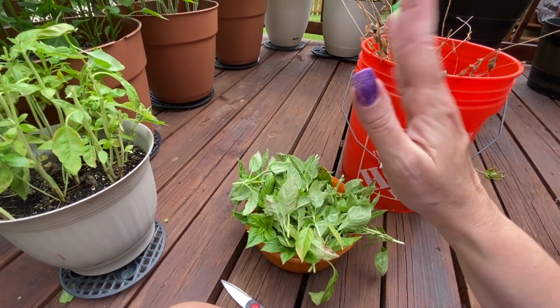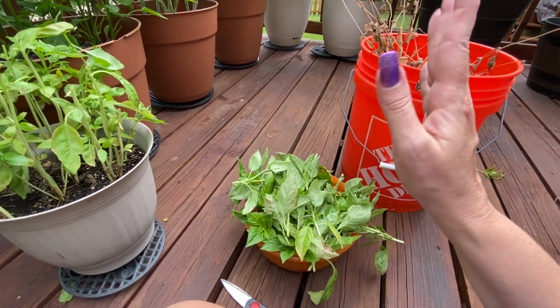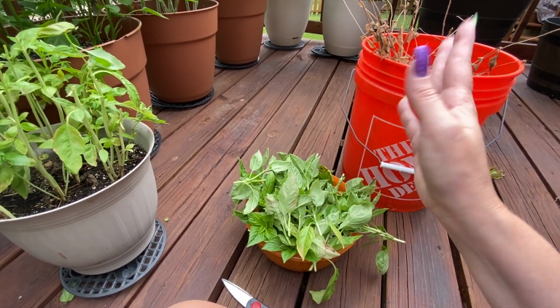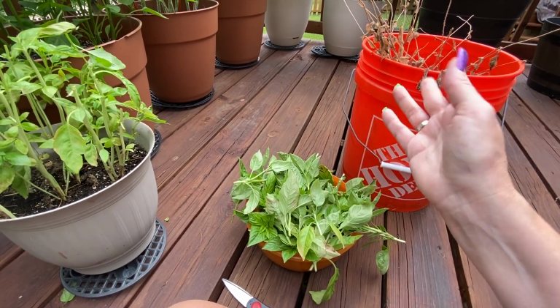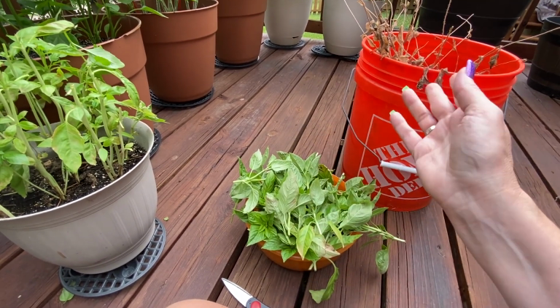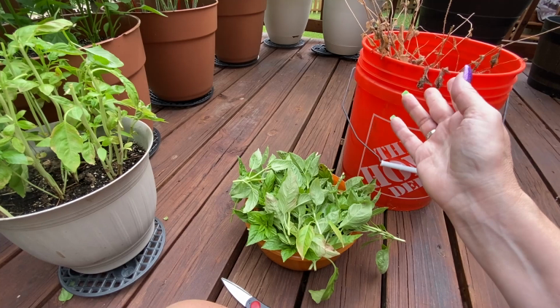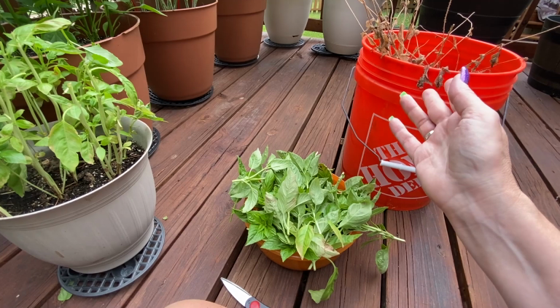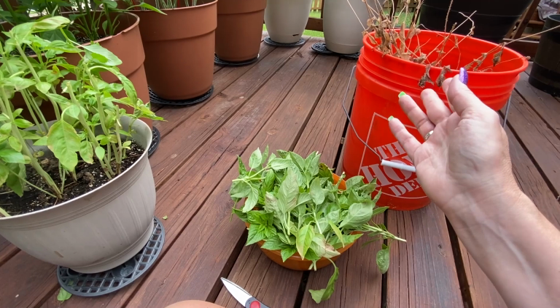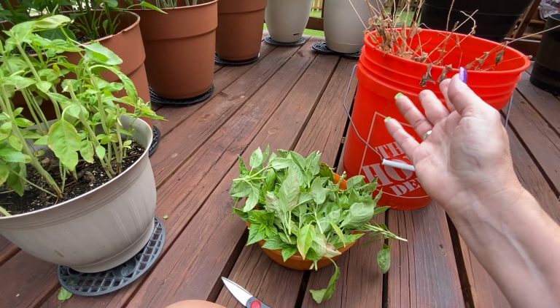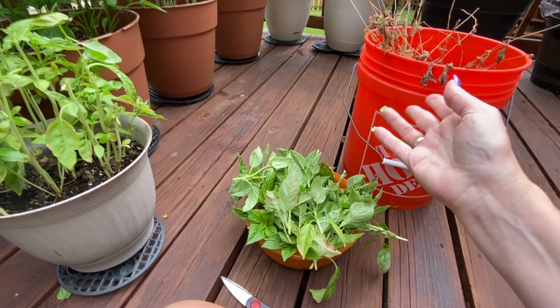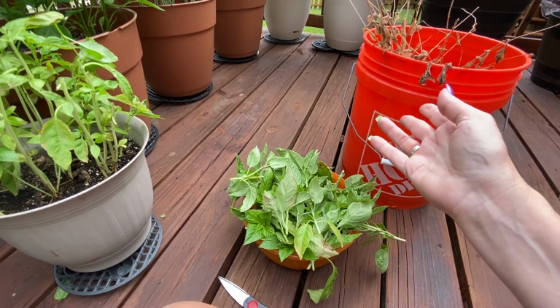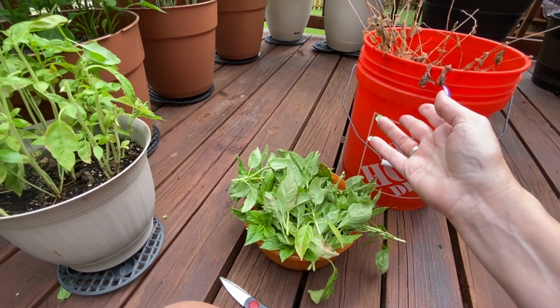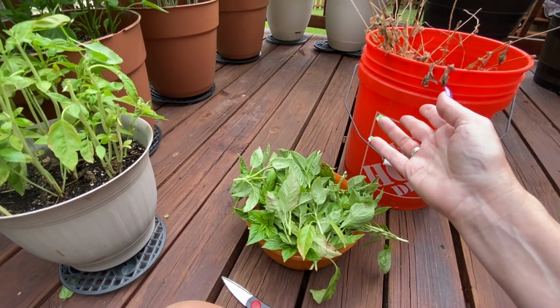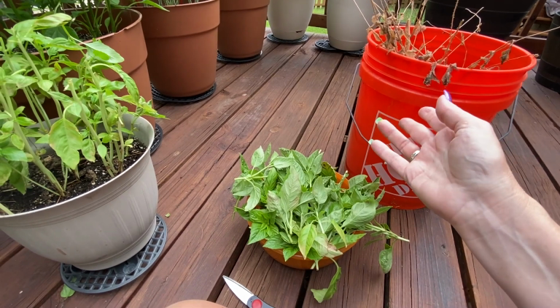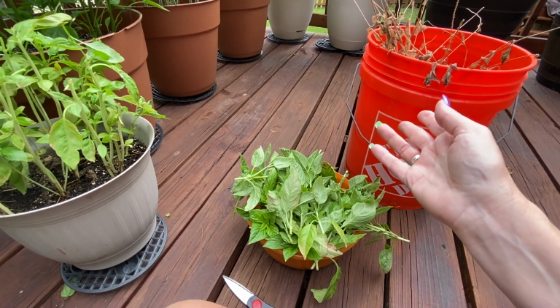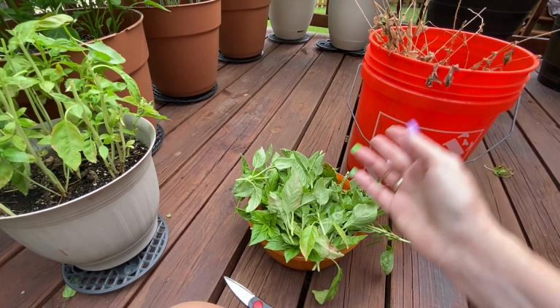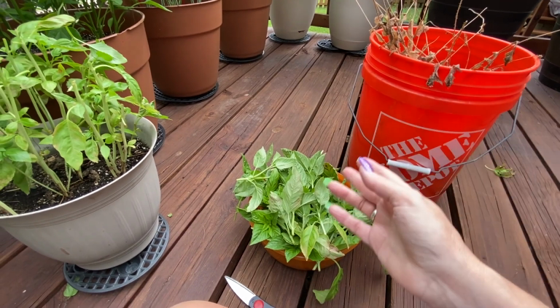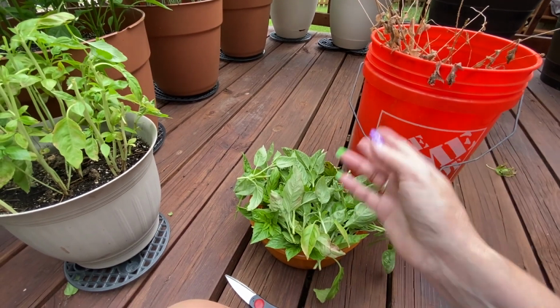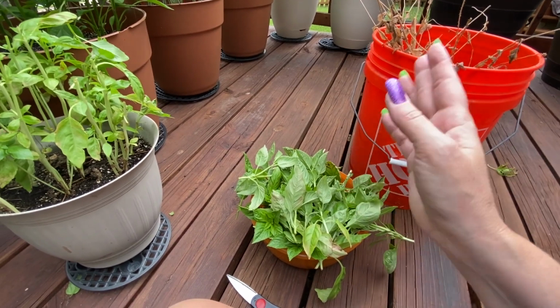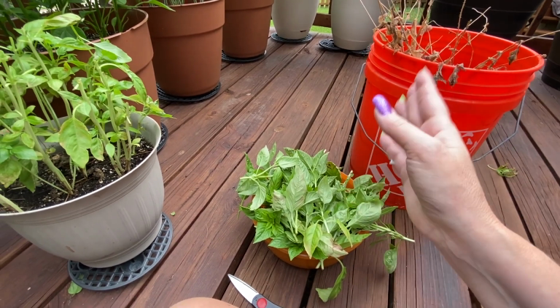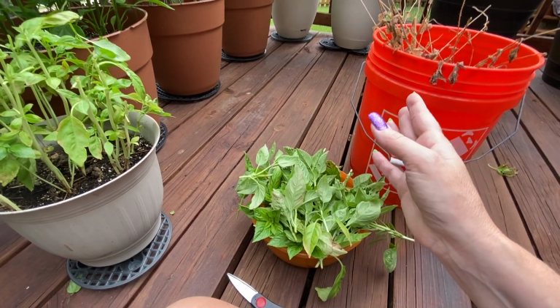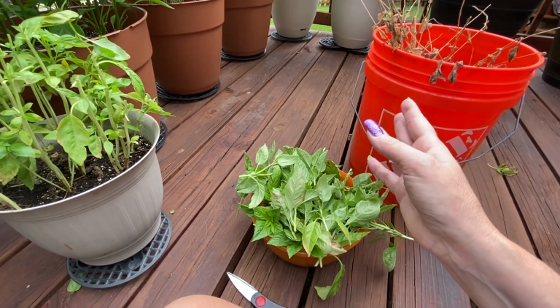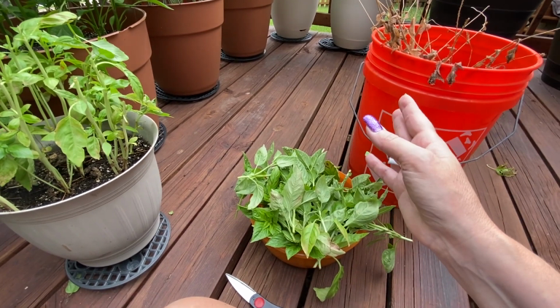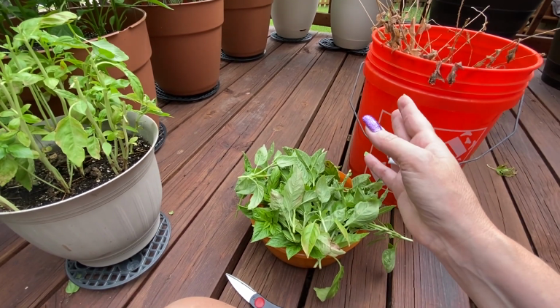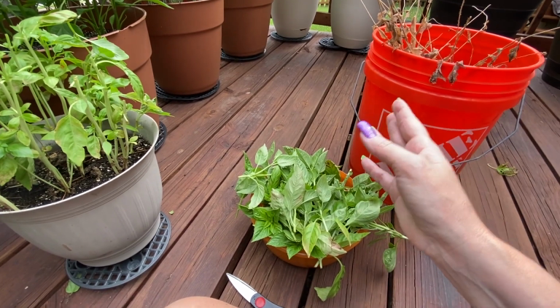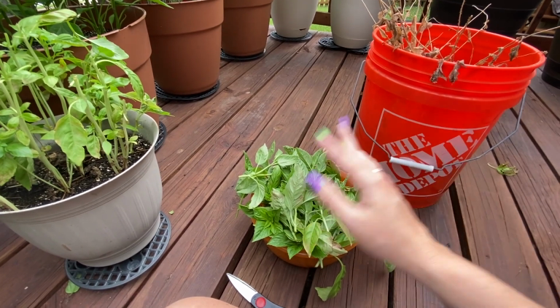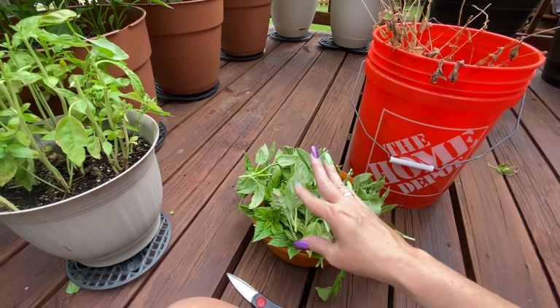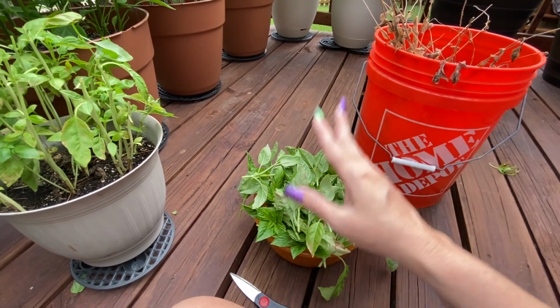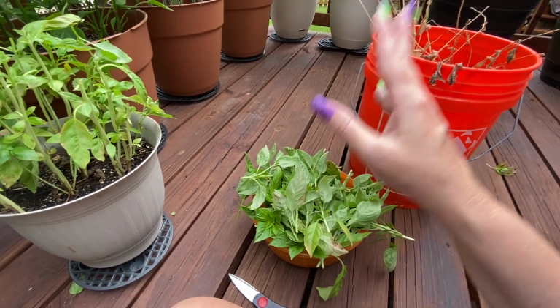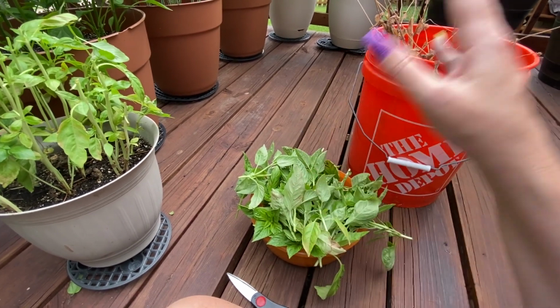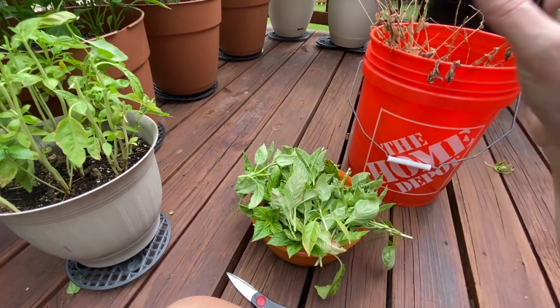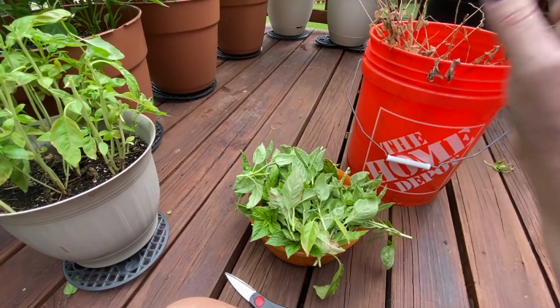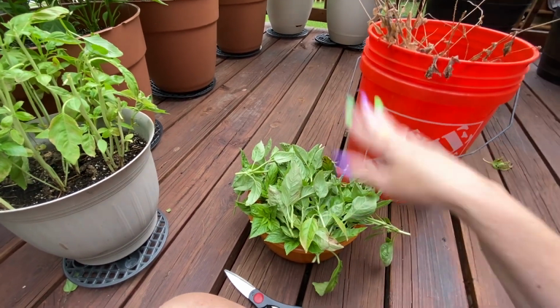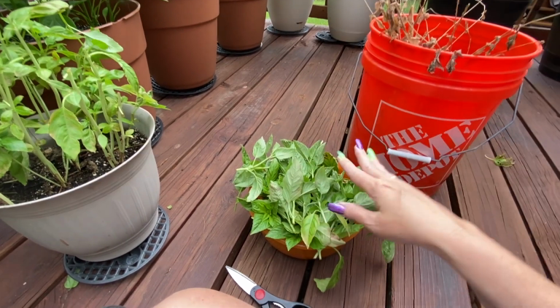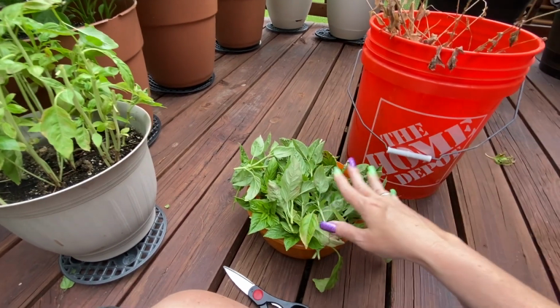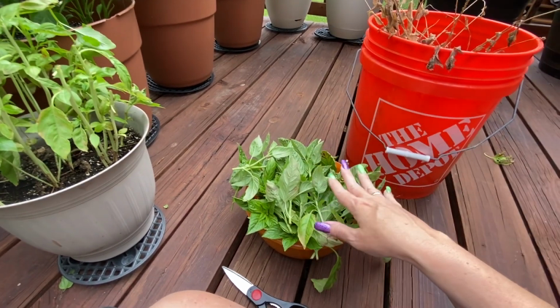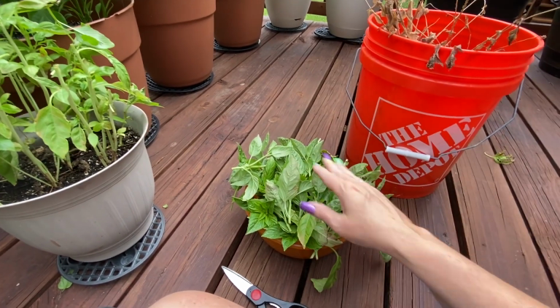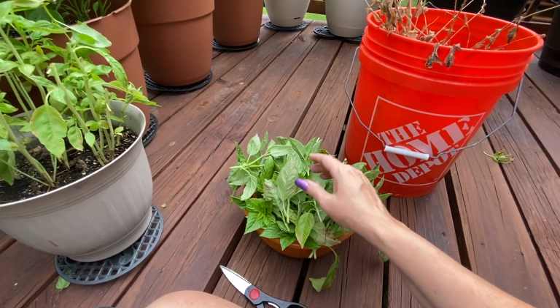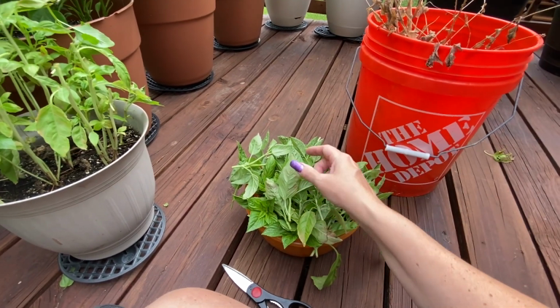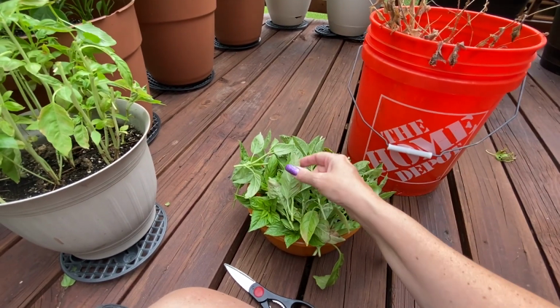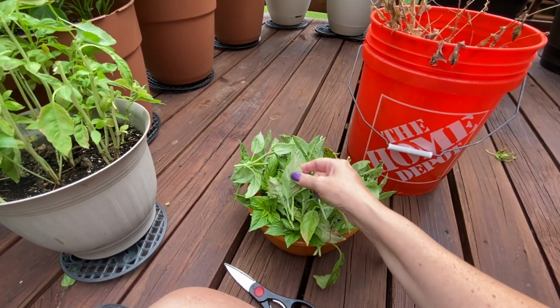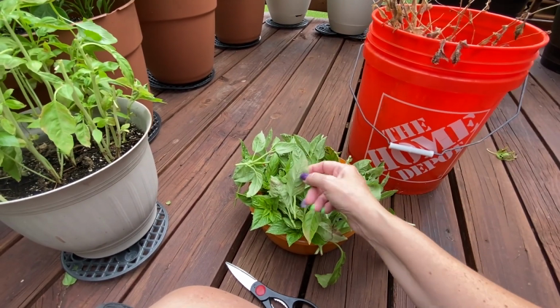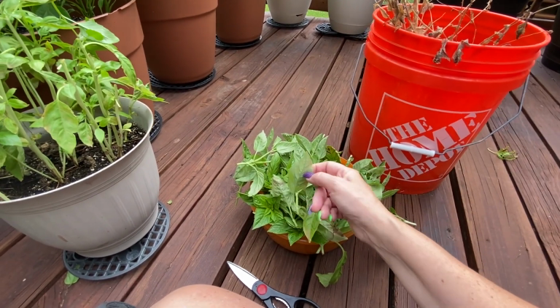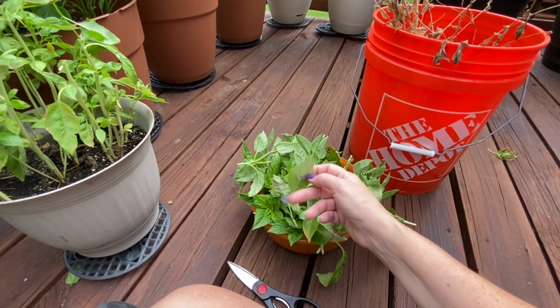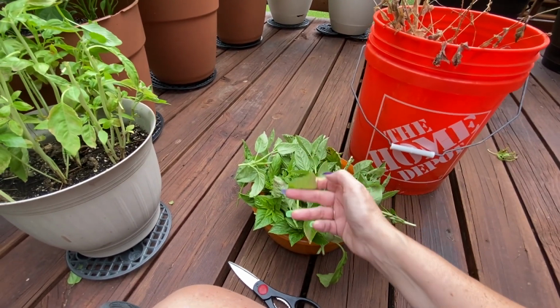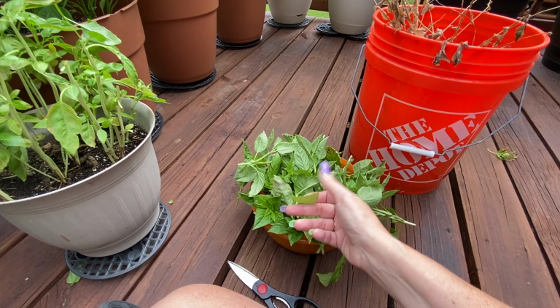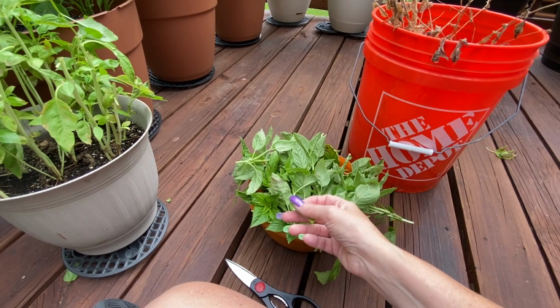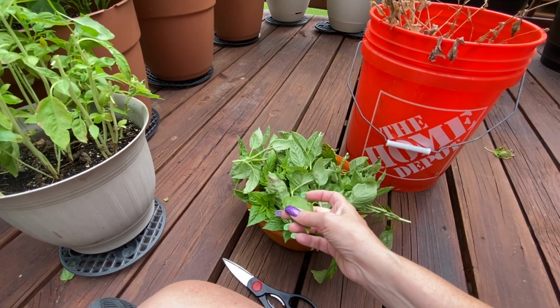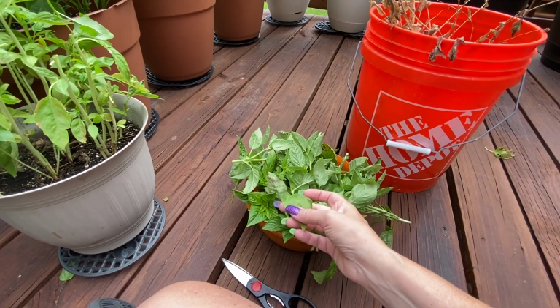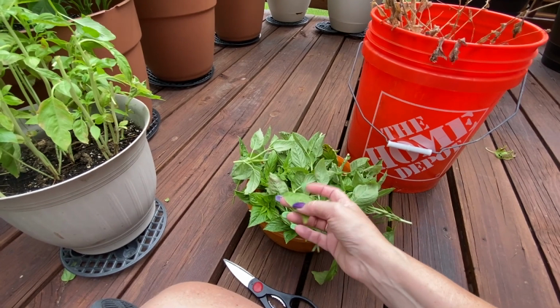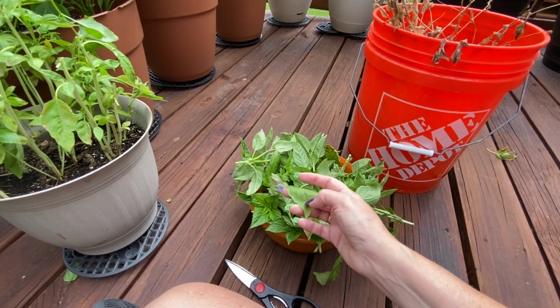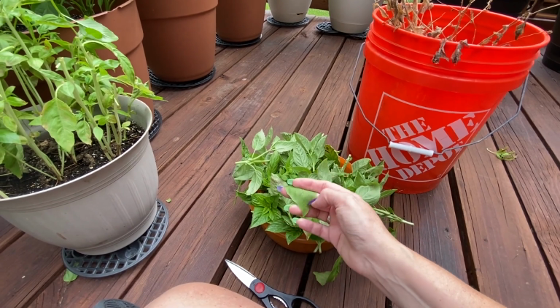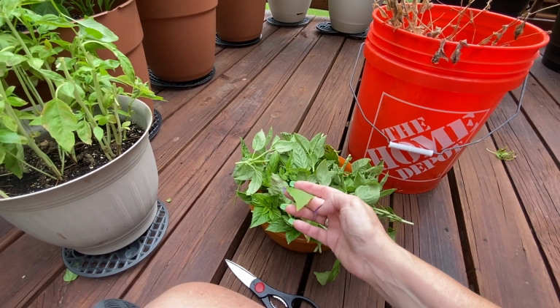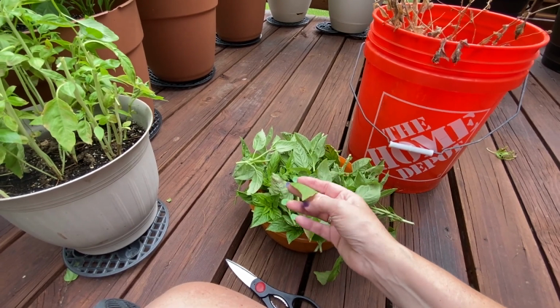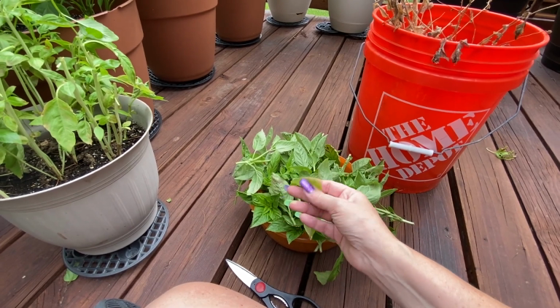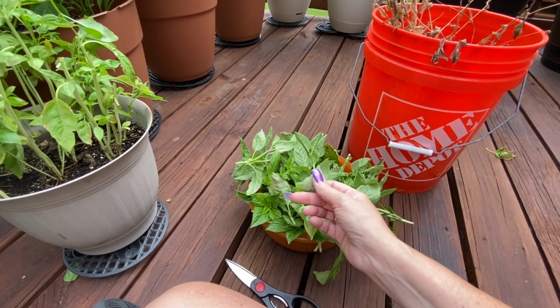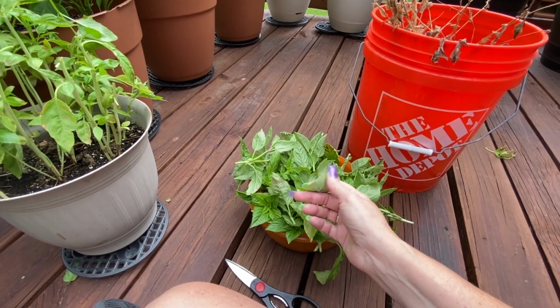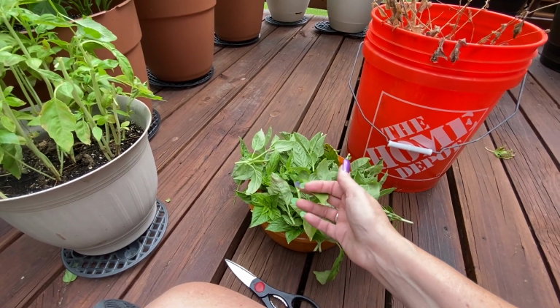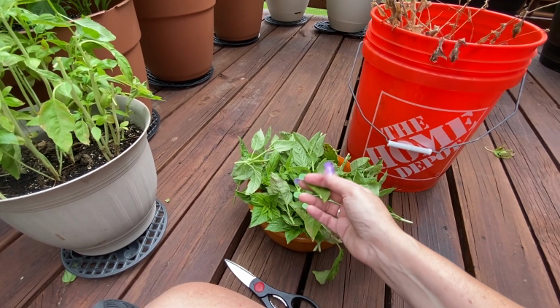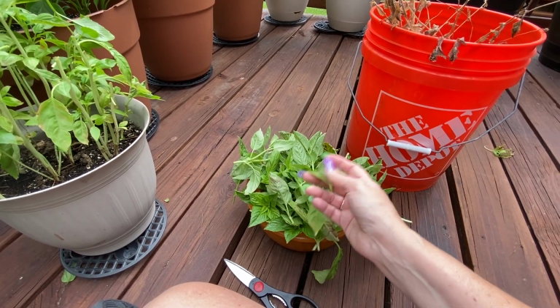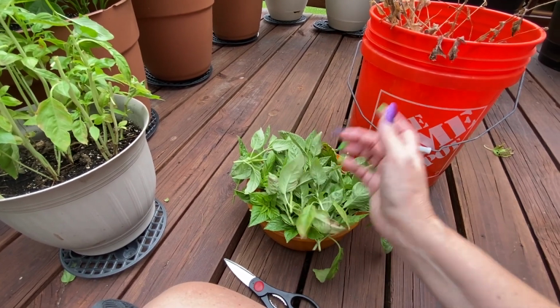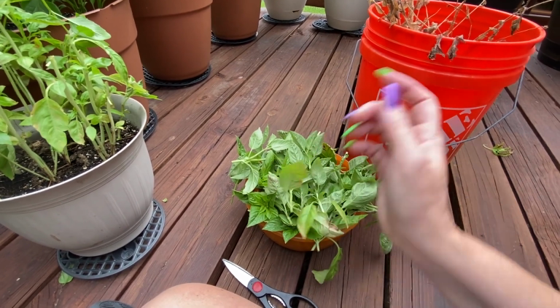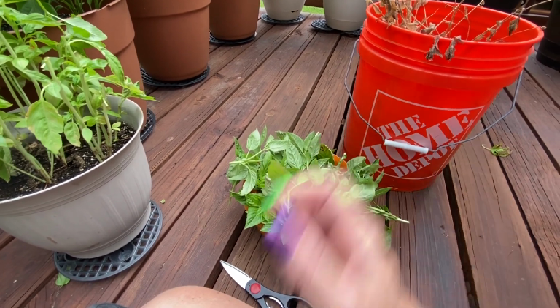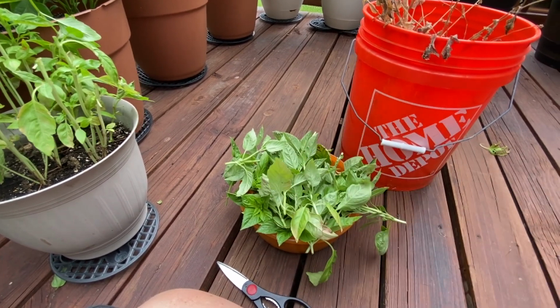I could use my dehydrator but it takes longer, so I use the oven method for most of my spices.